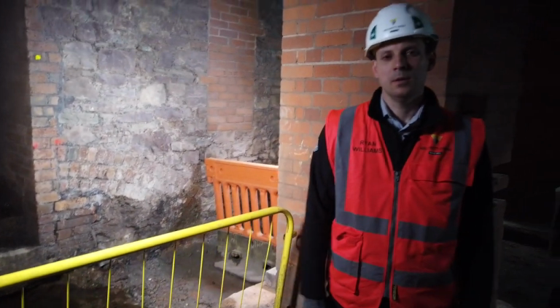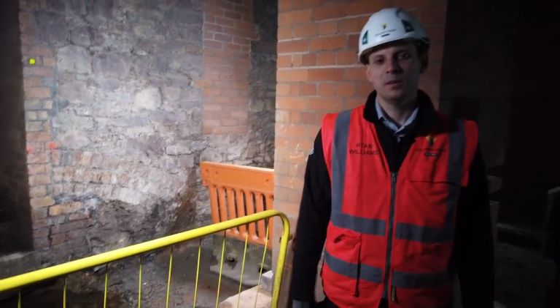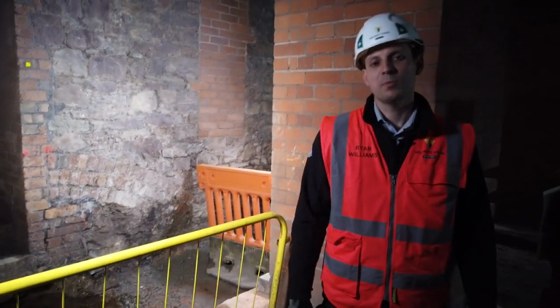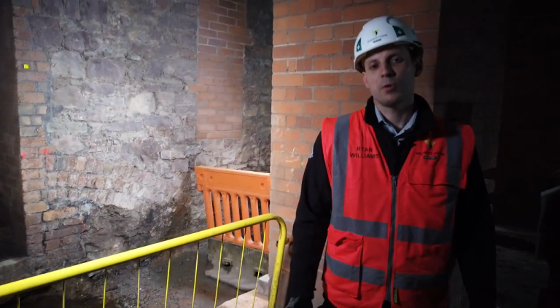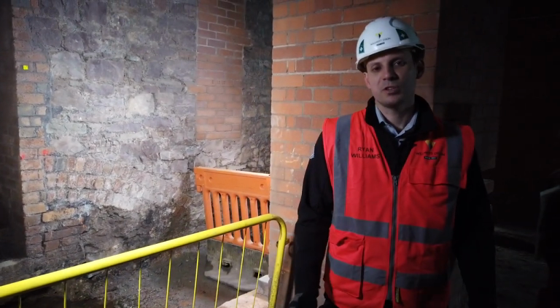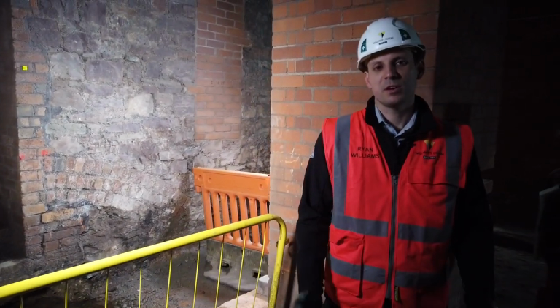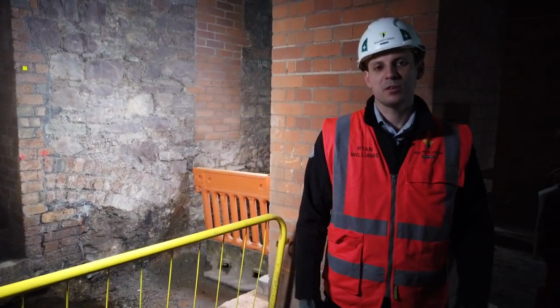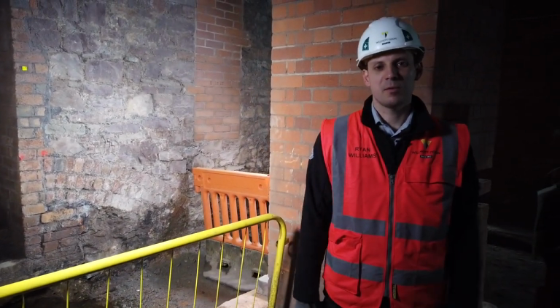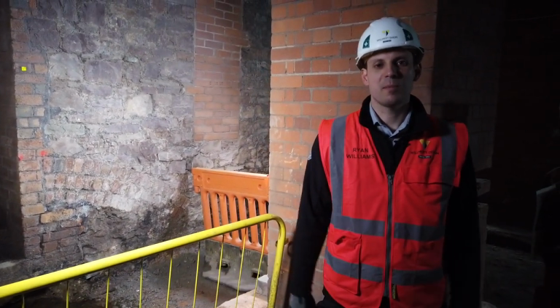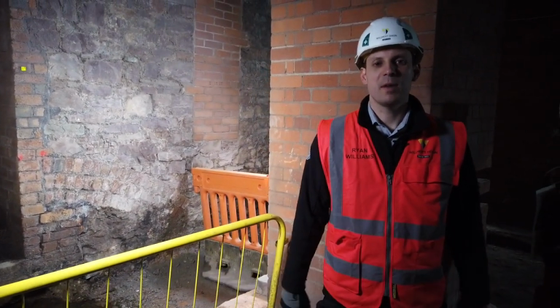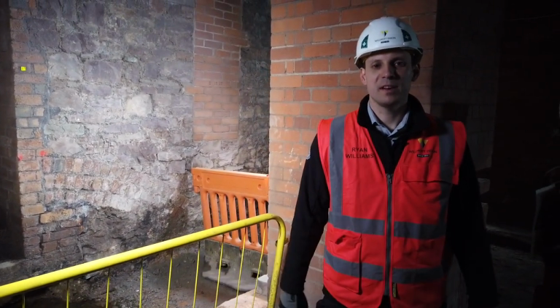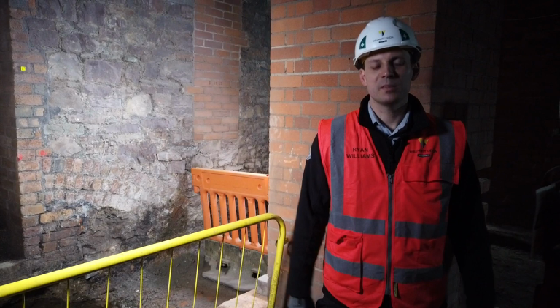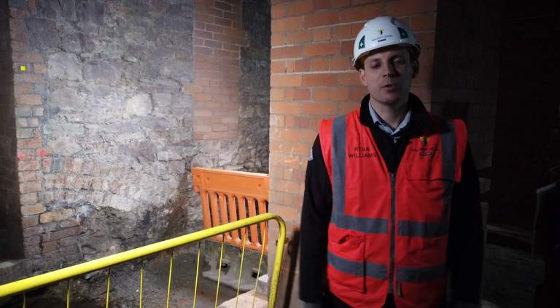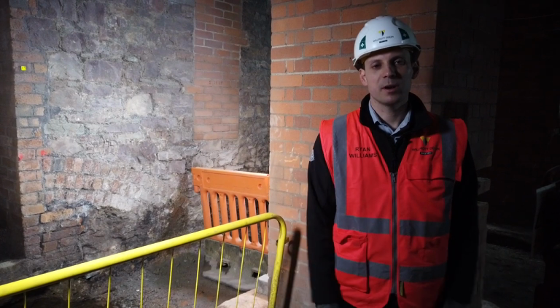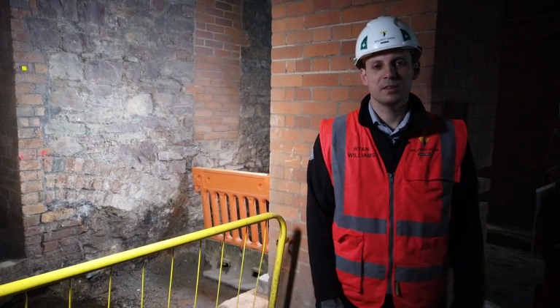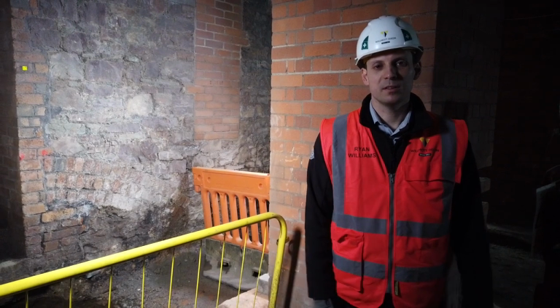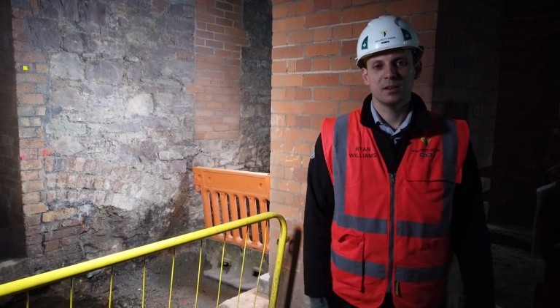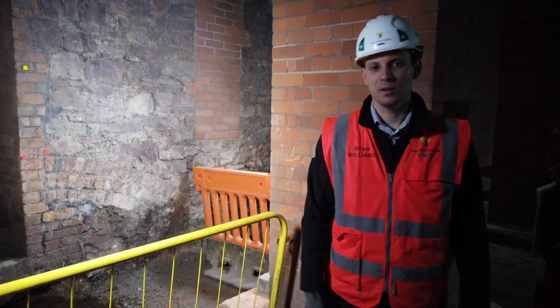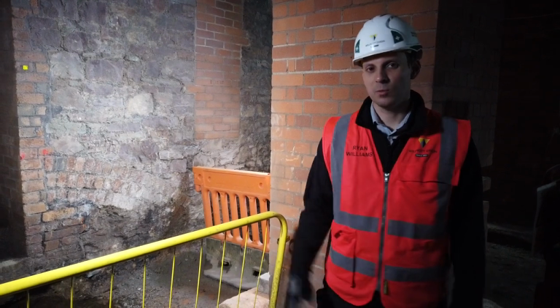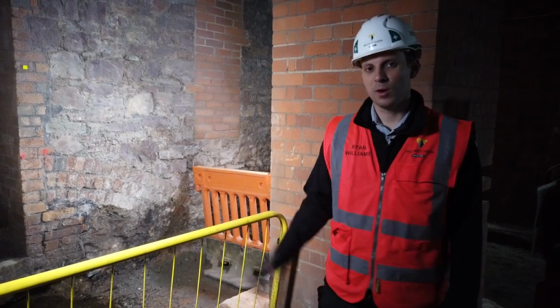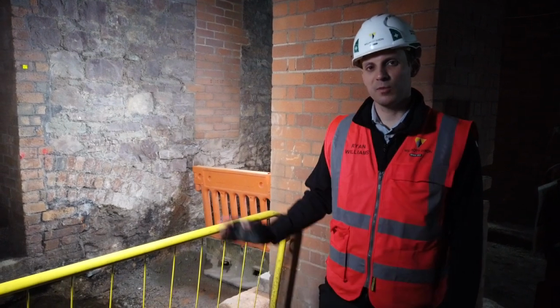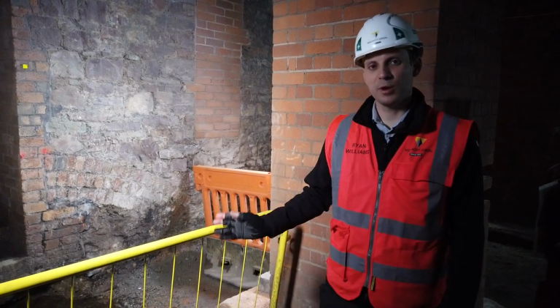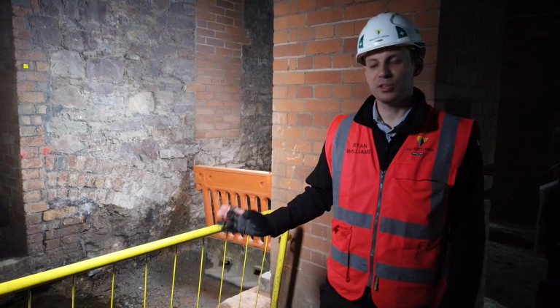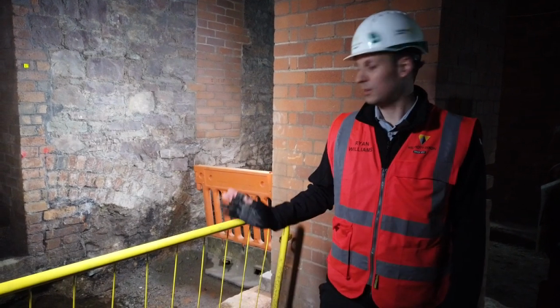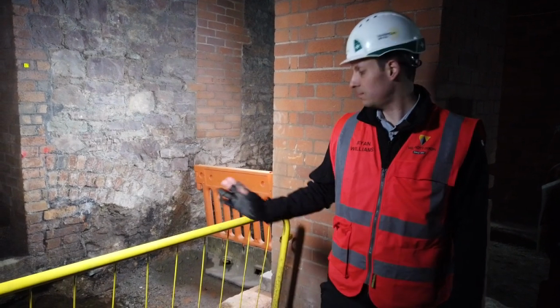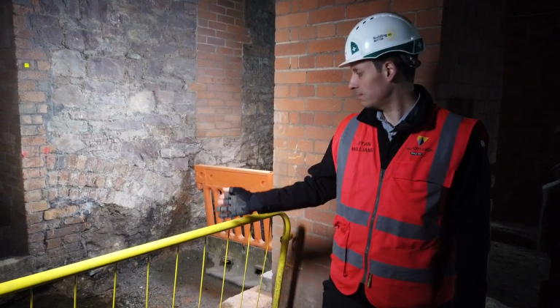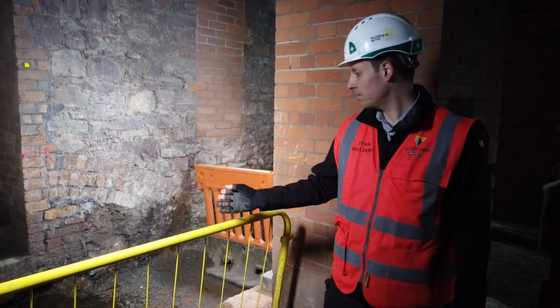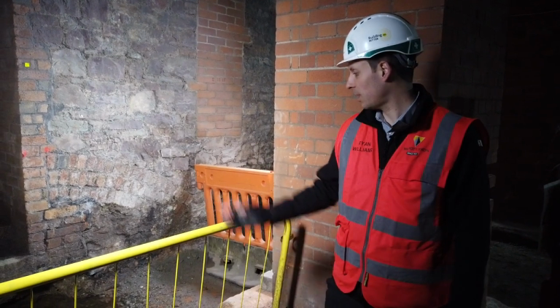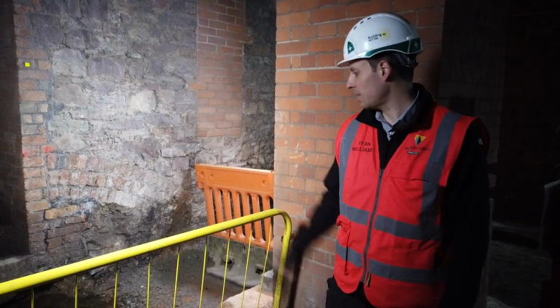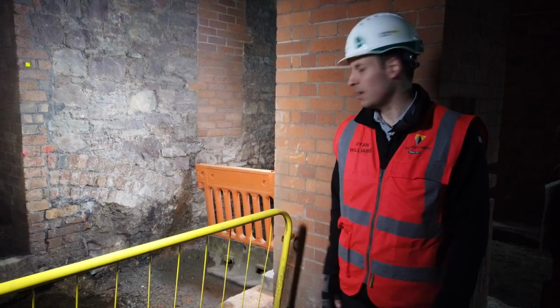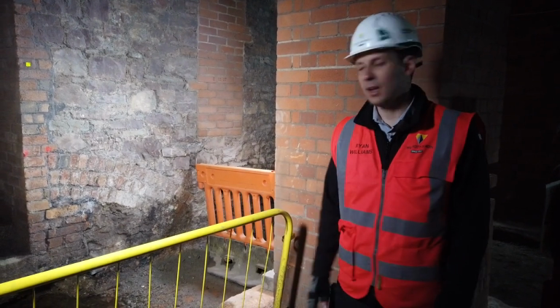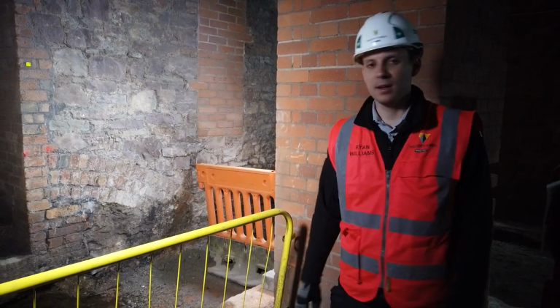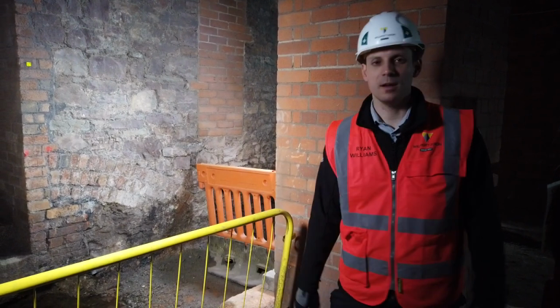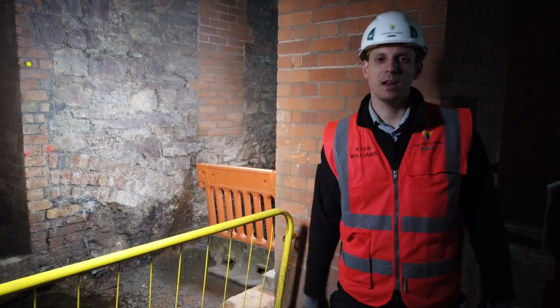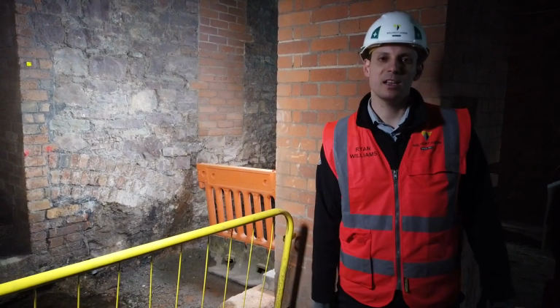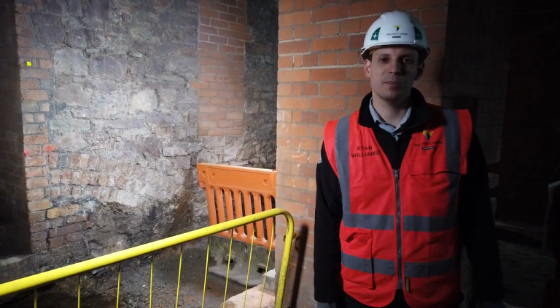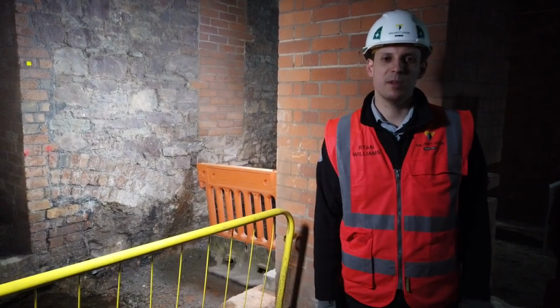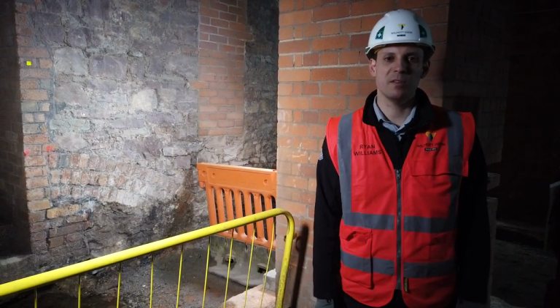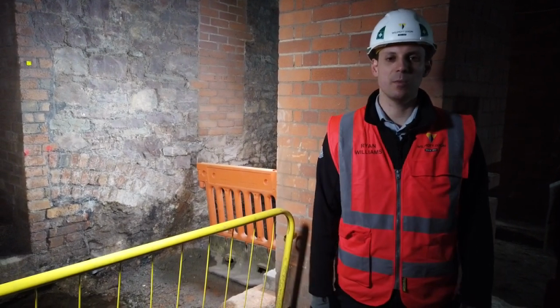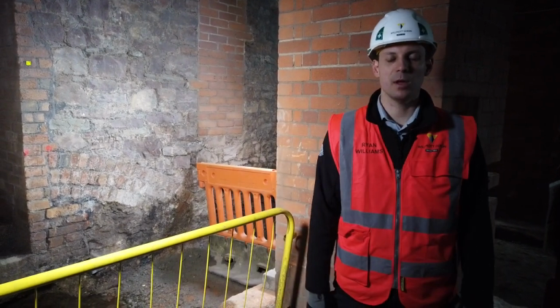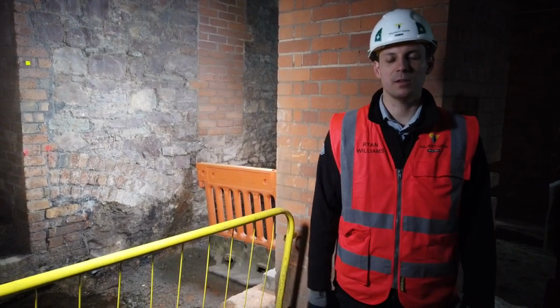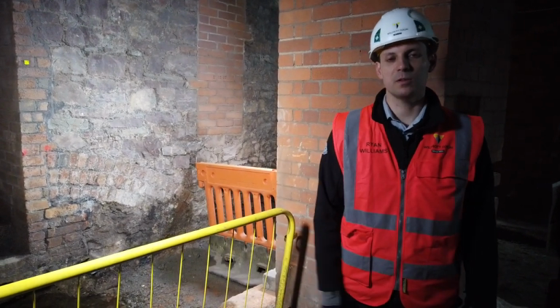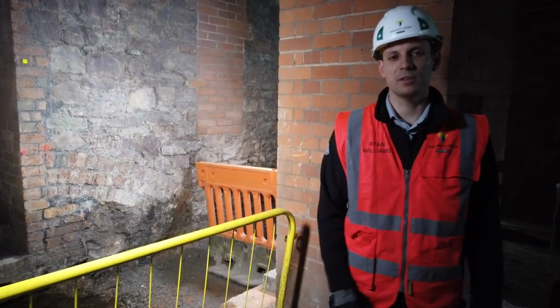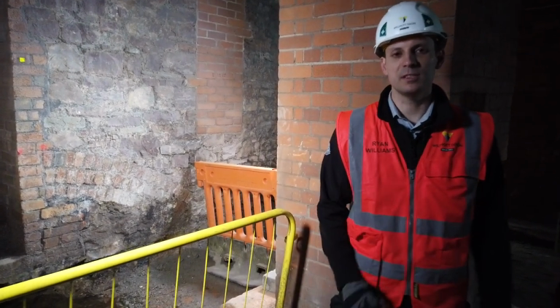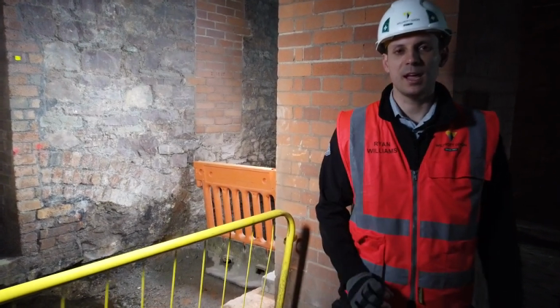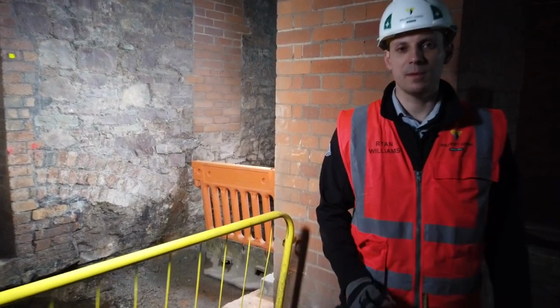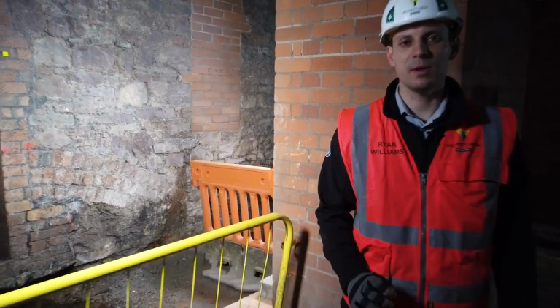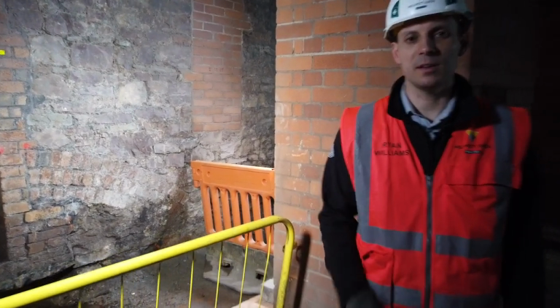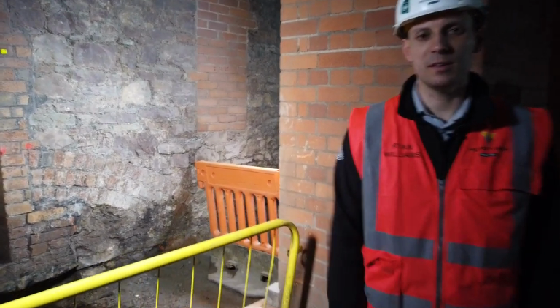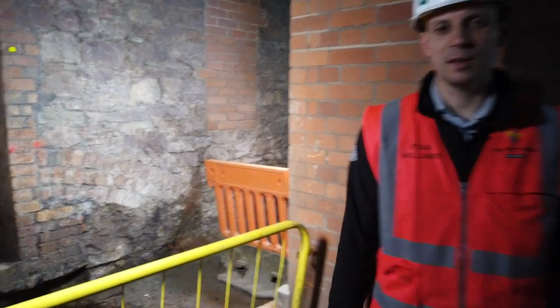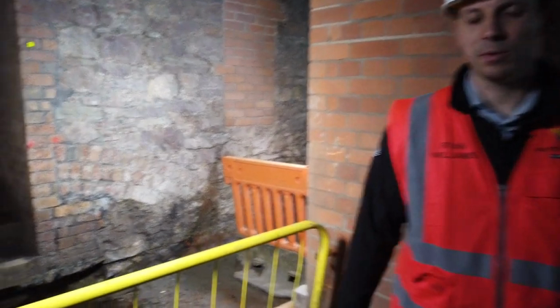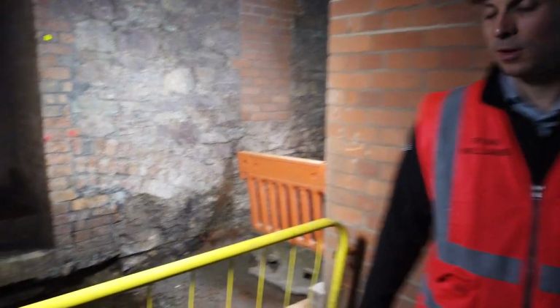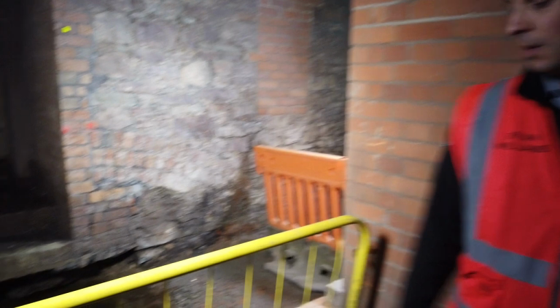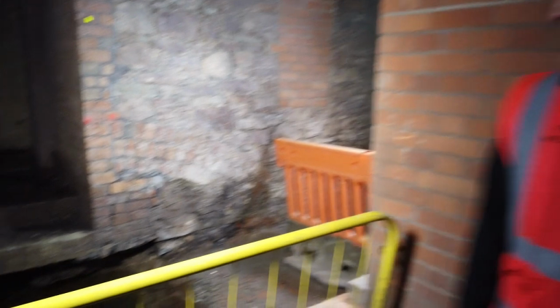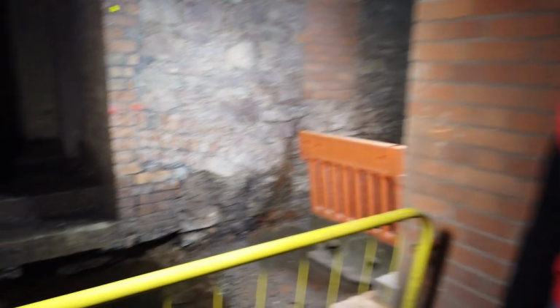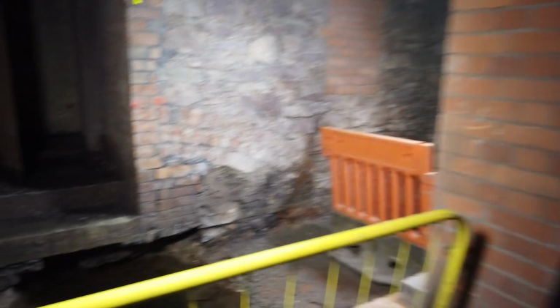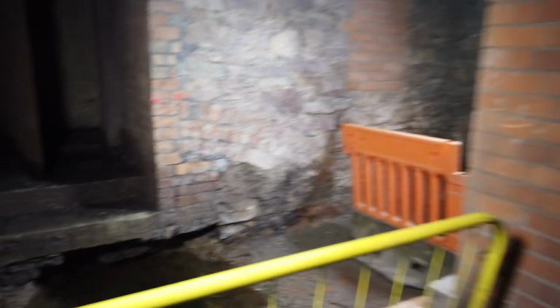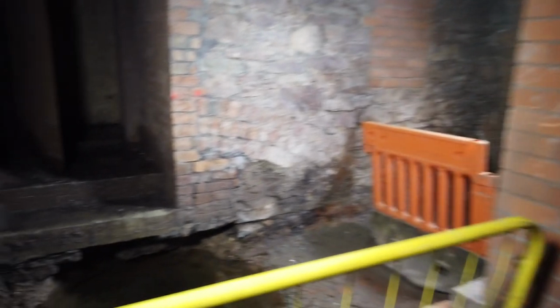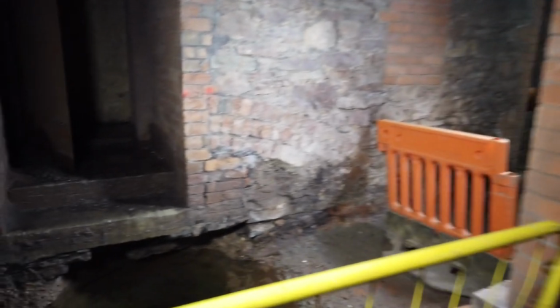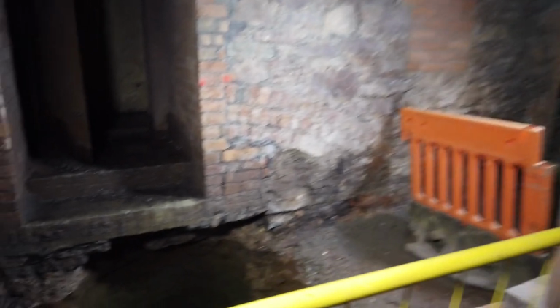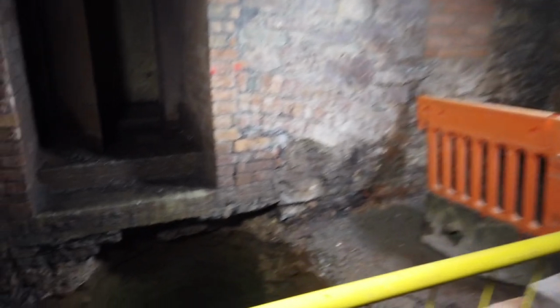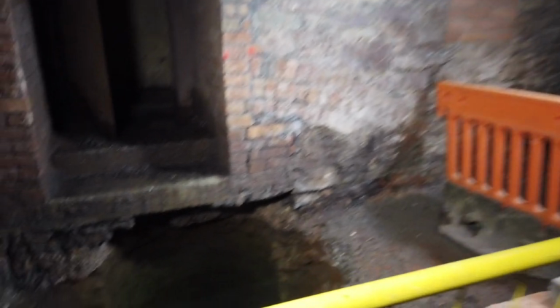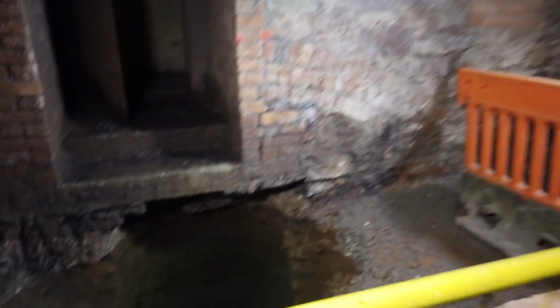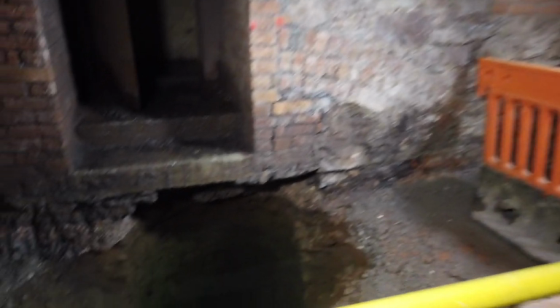This project has thrown up many surprises, one of which is behind me here — an Elizabethan well. It's over 10 metres deep and it's the second one we found.